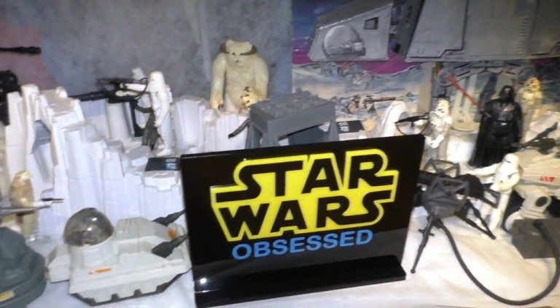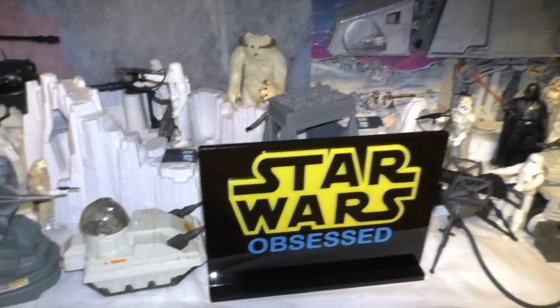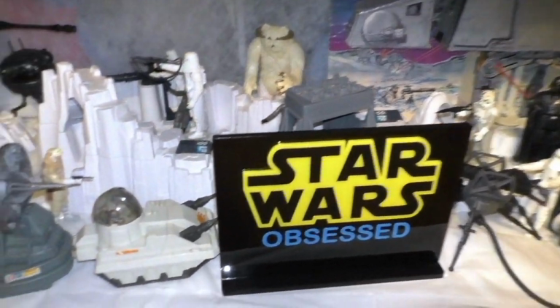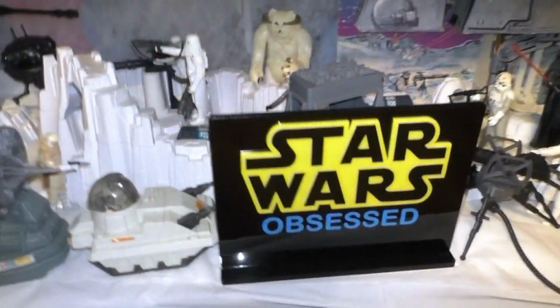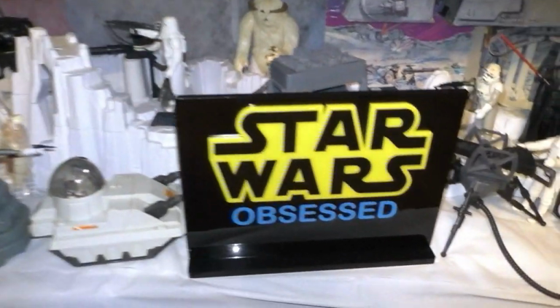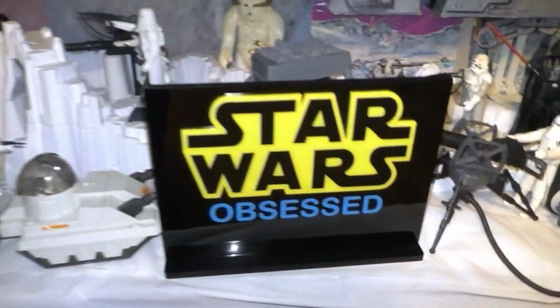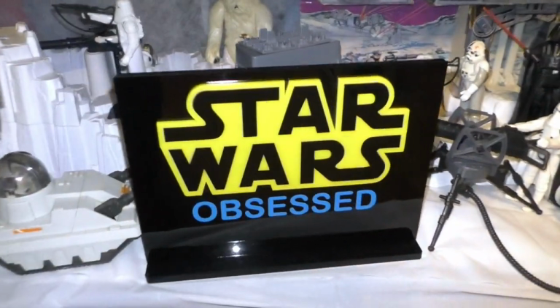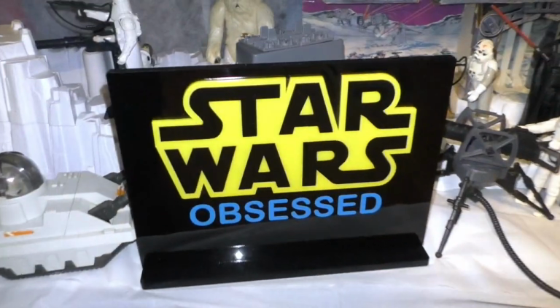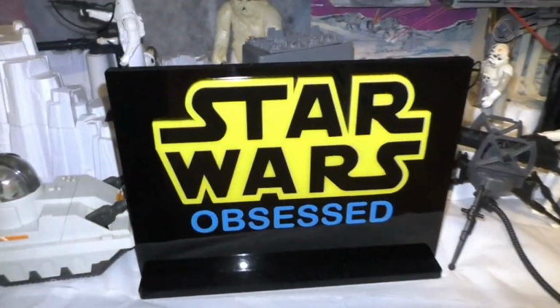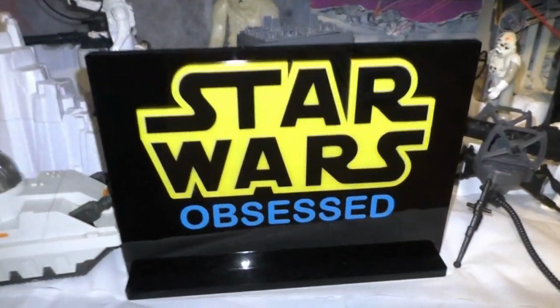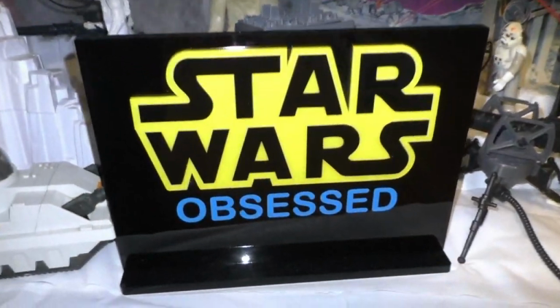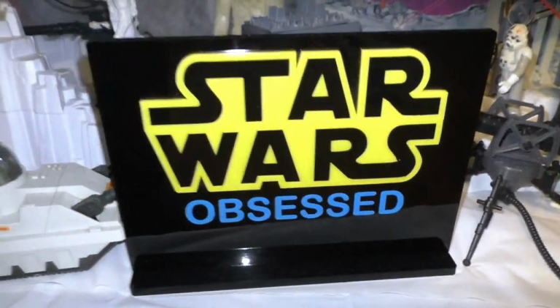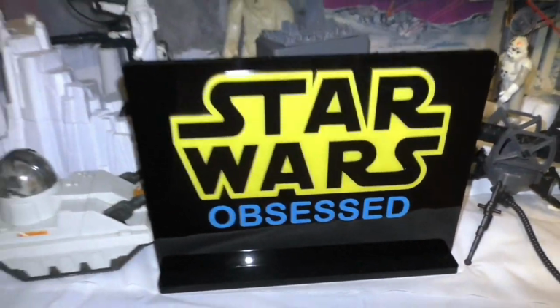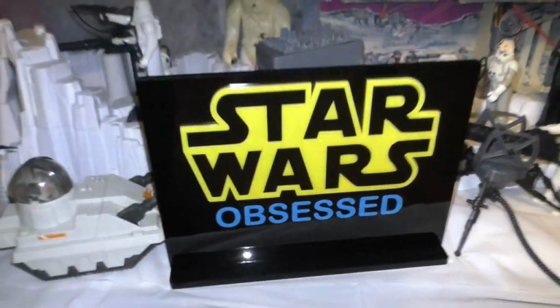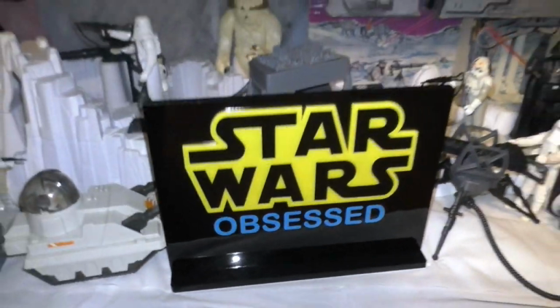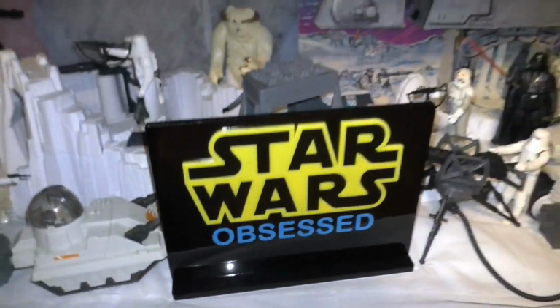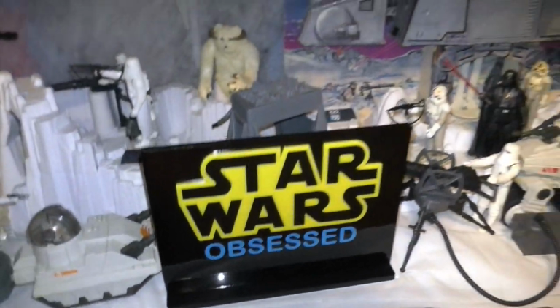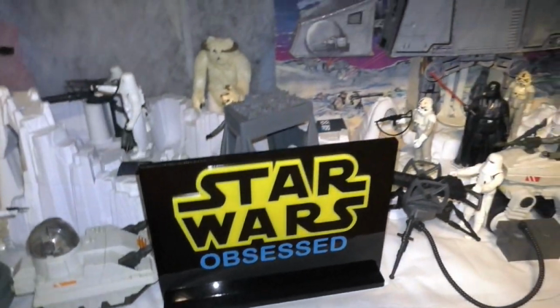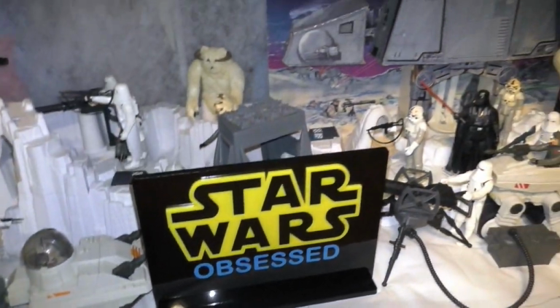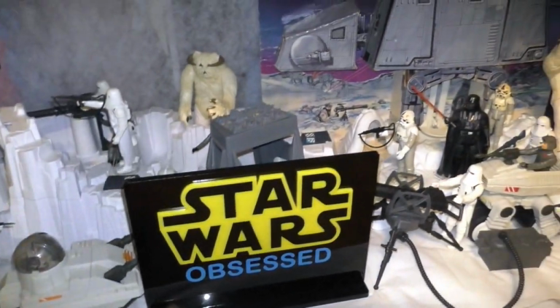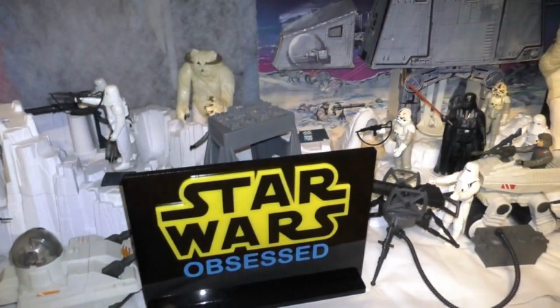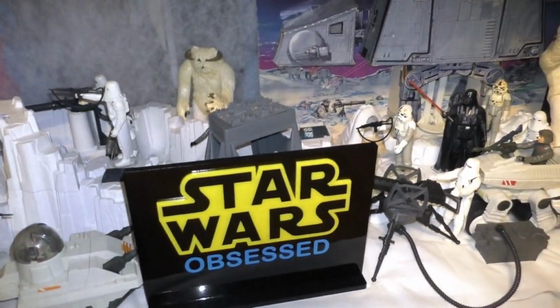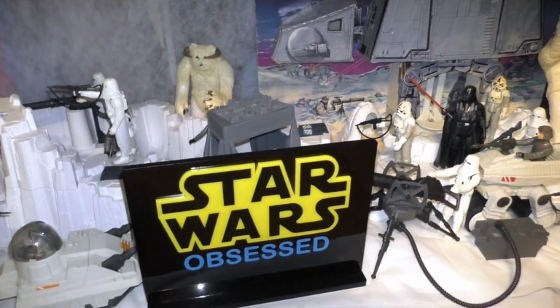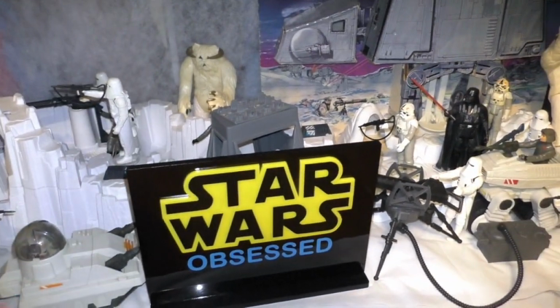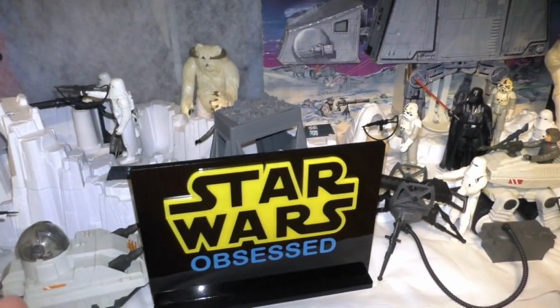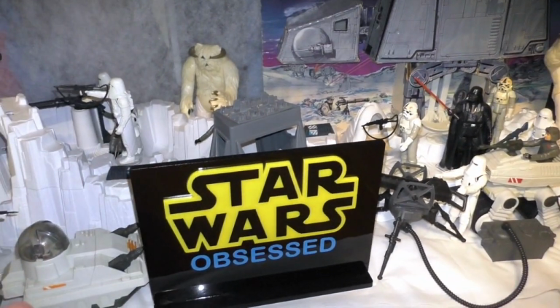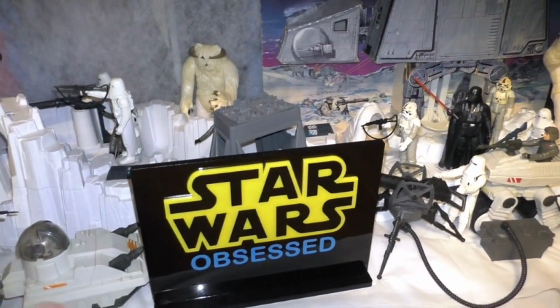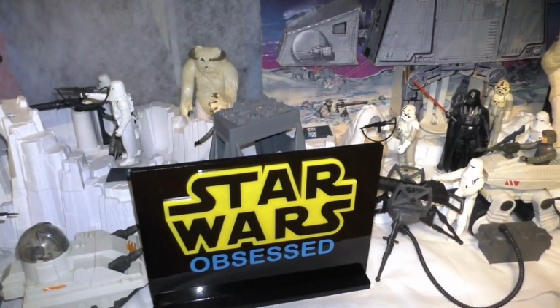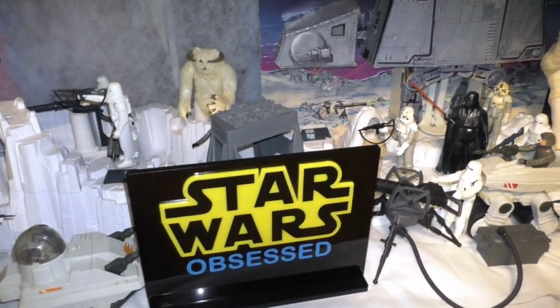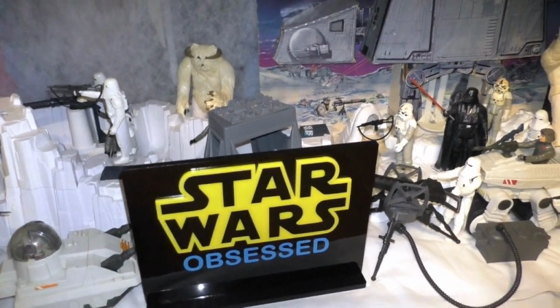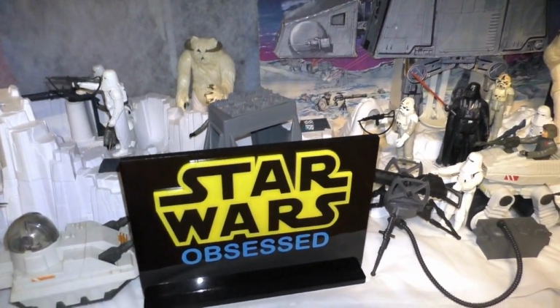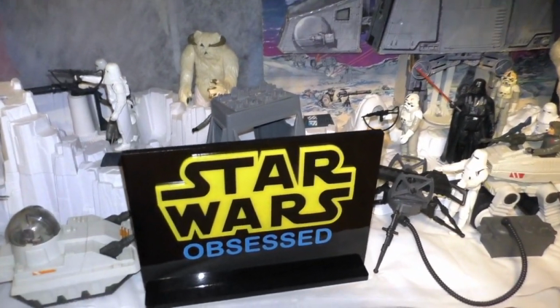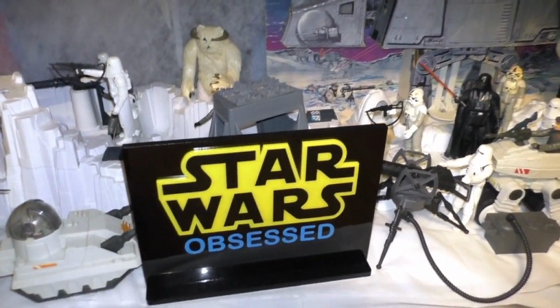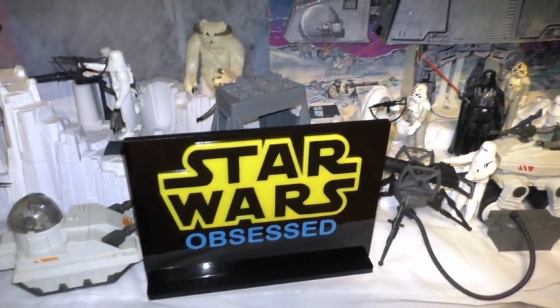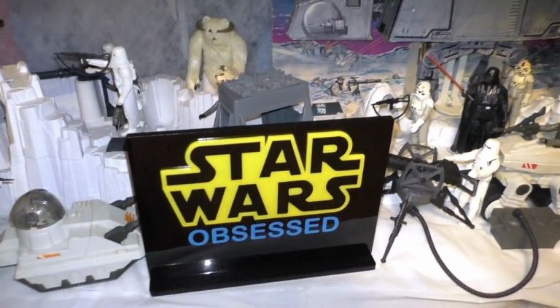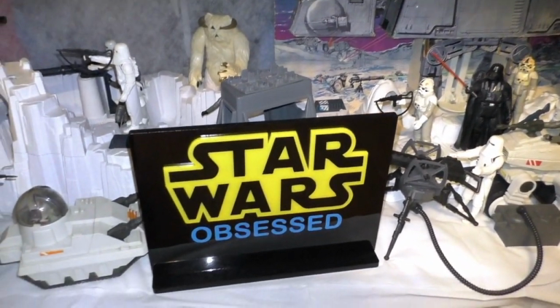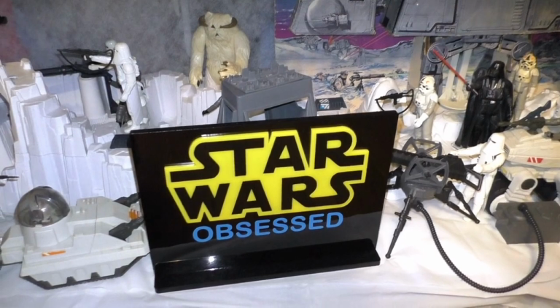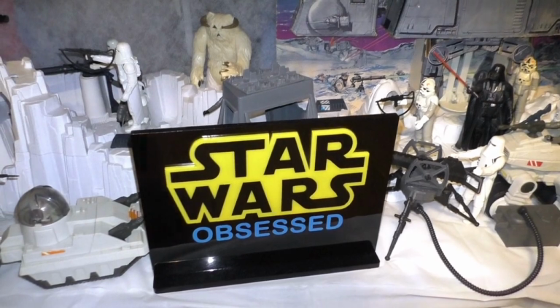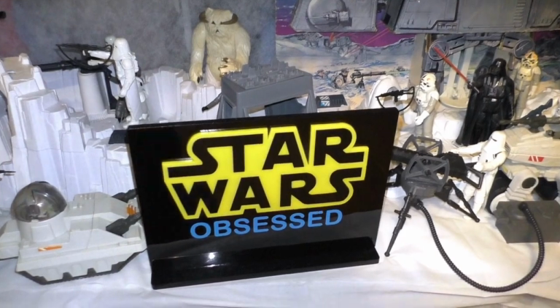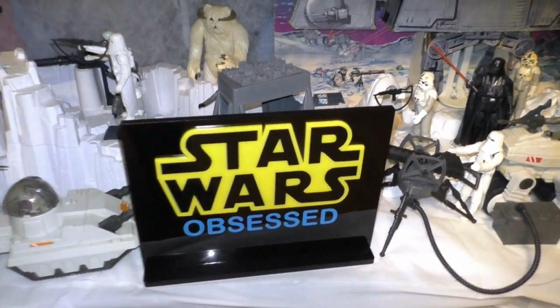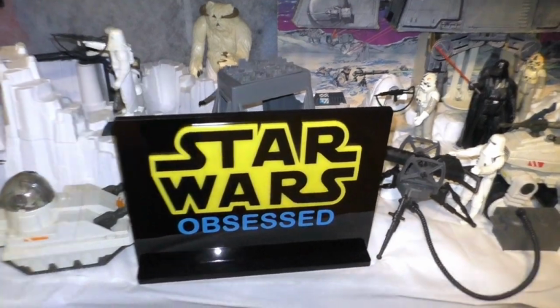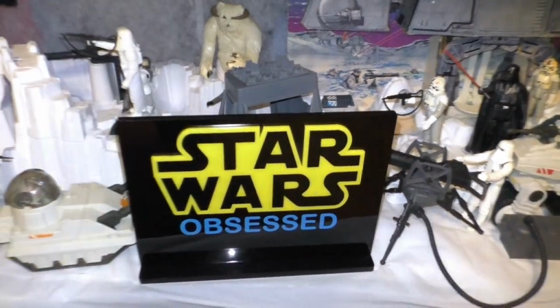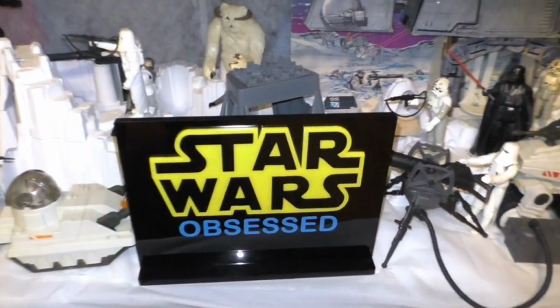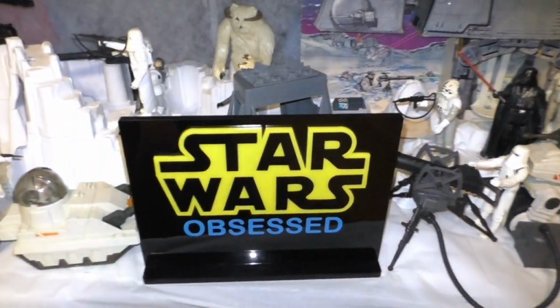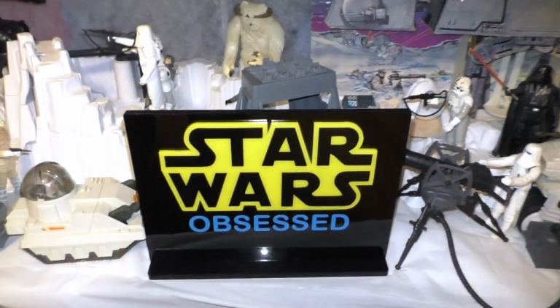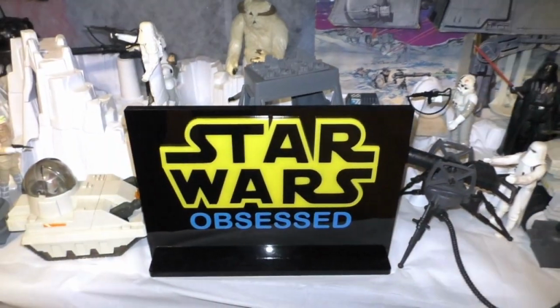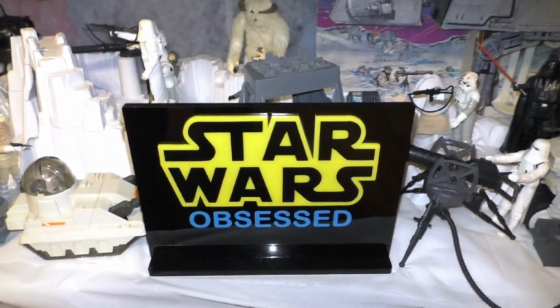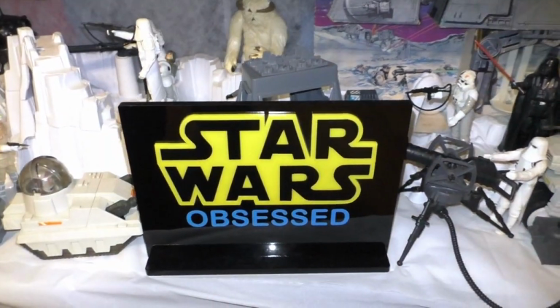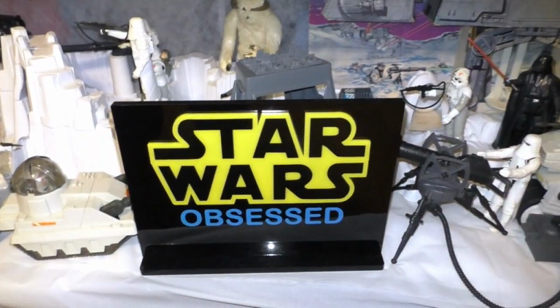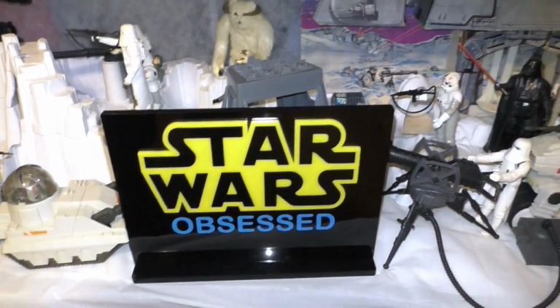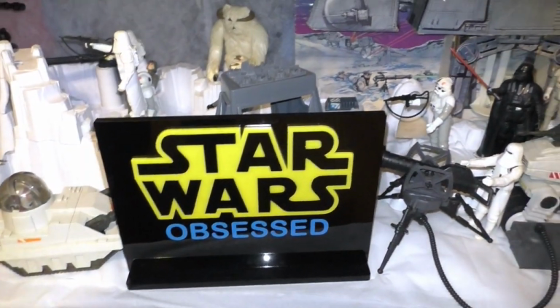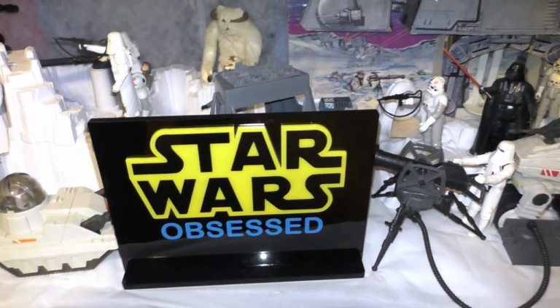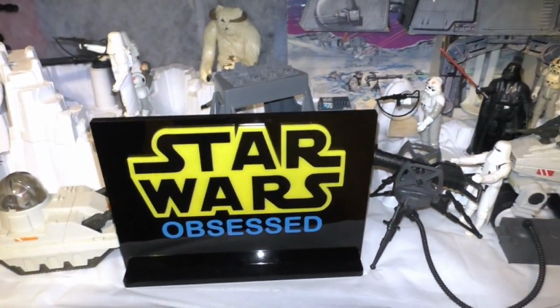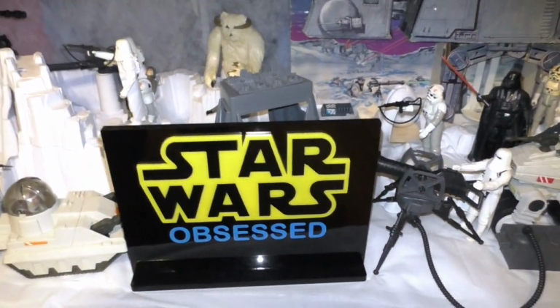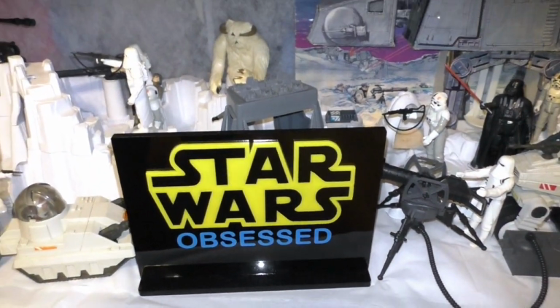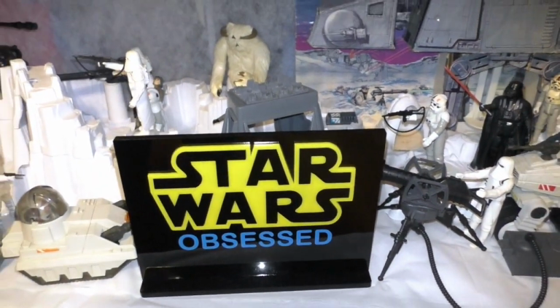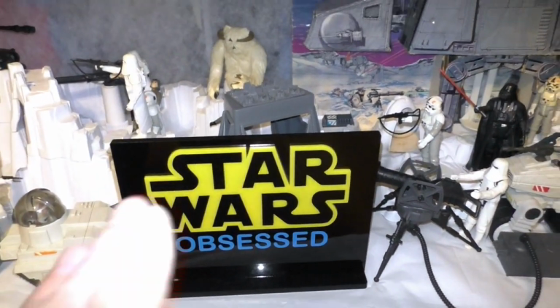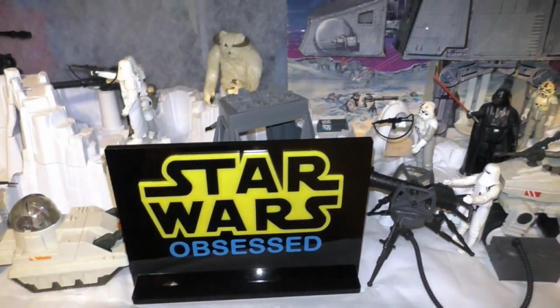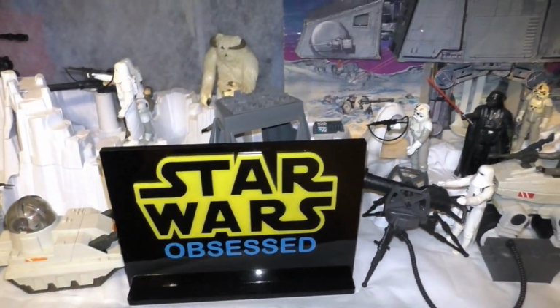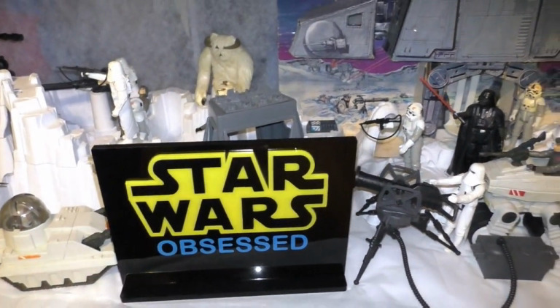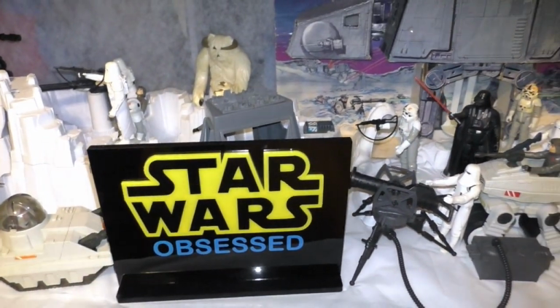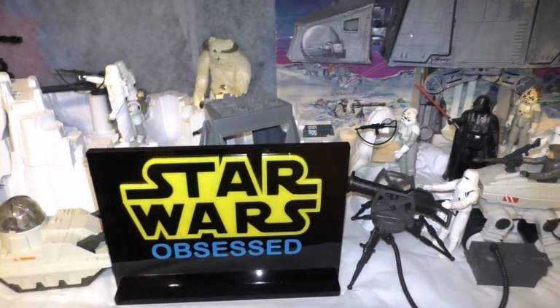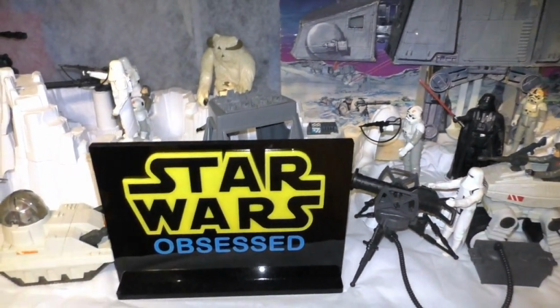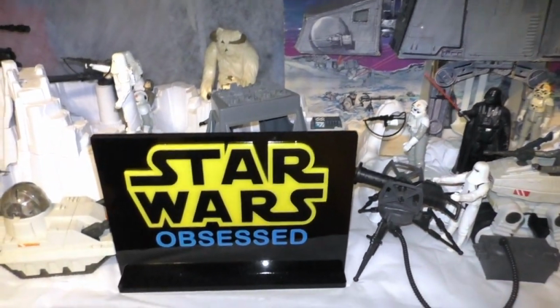Star Wars Obsessed — a sign given to me by Shane from Australia. I love it, looks great.